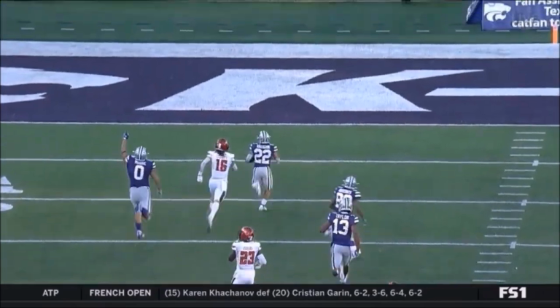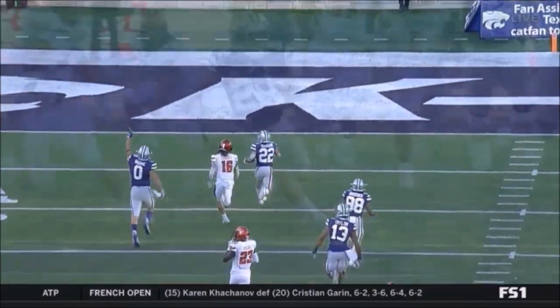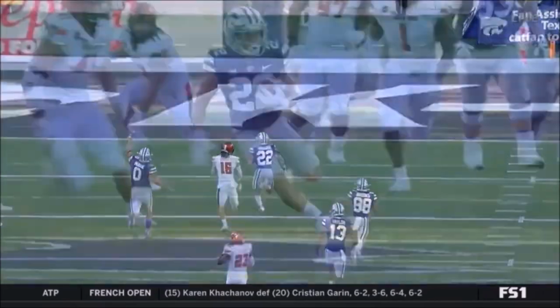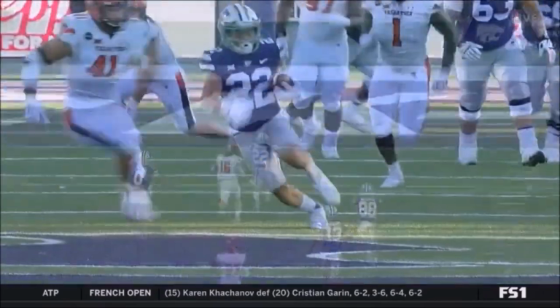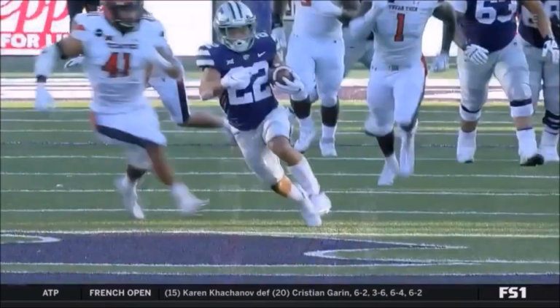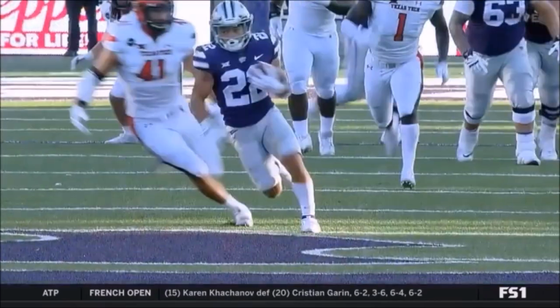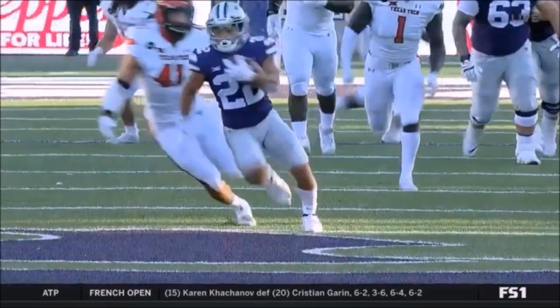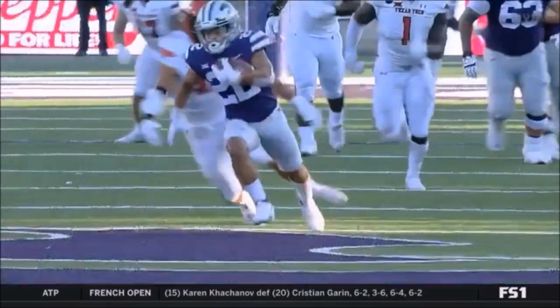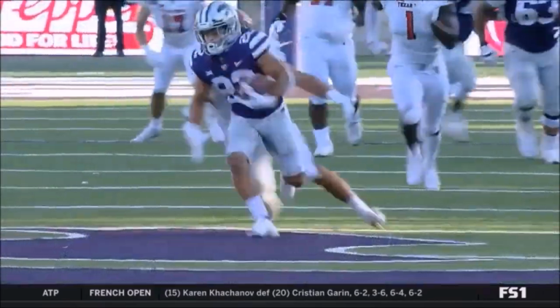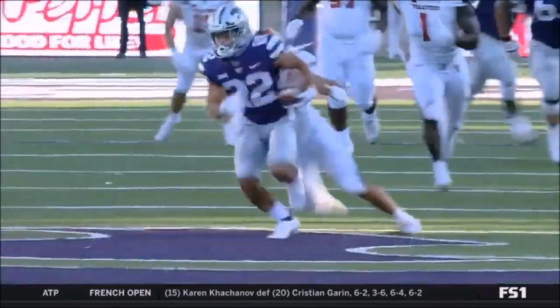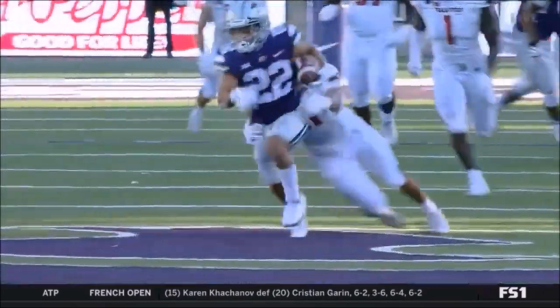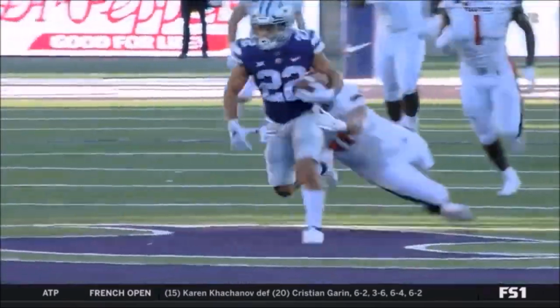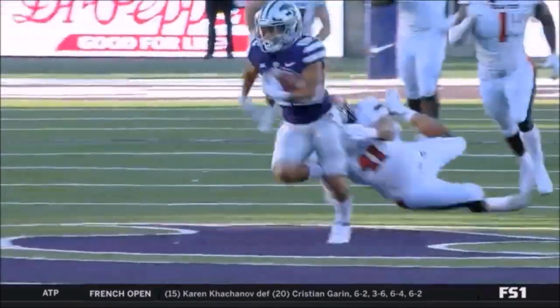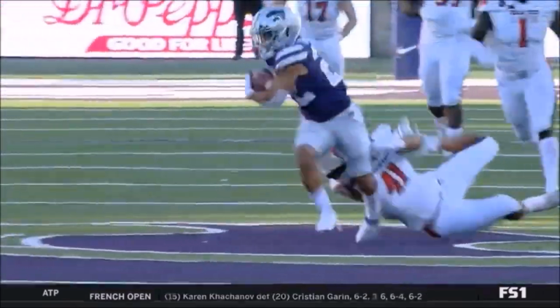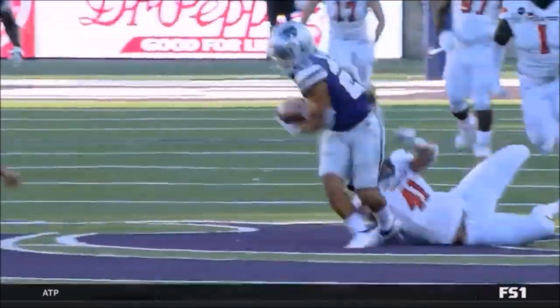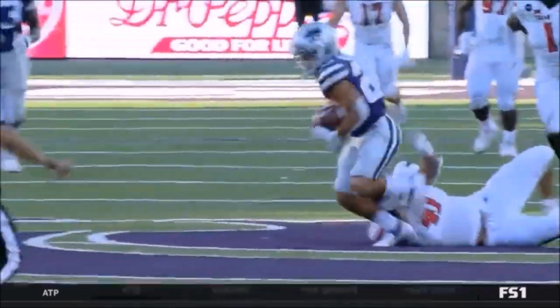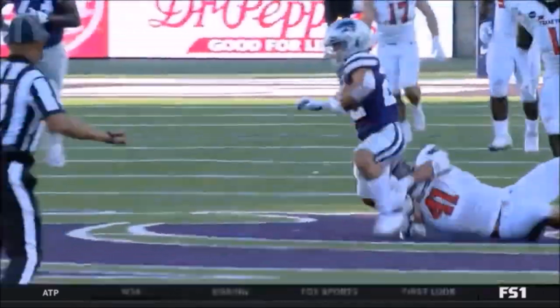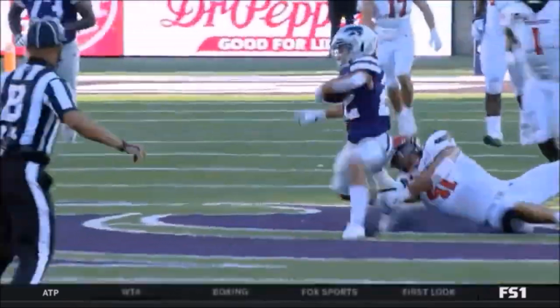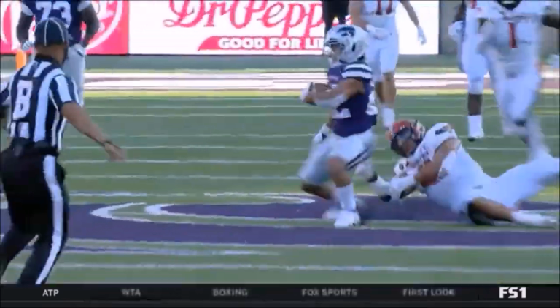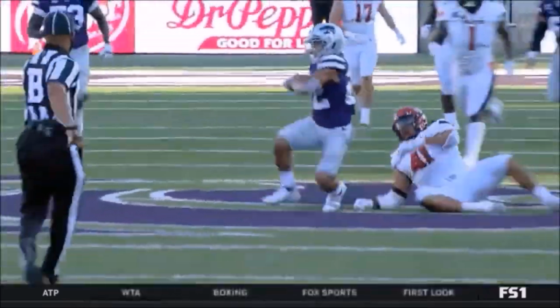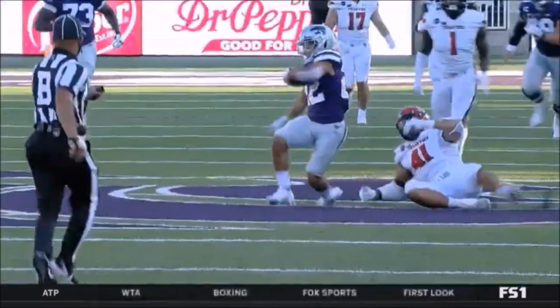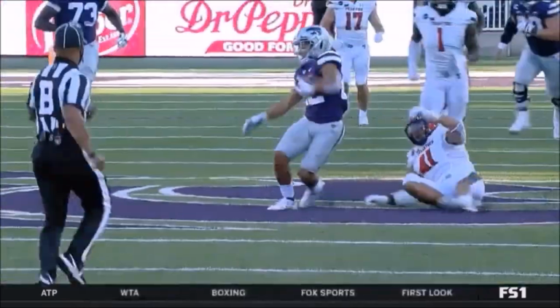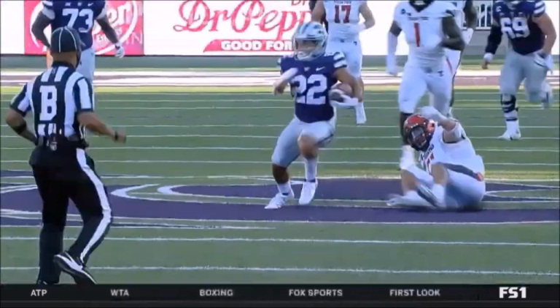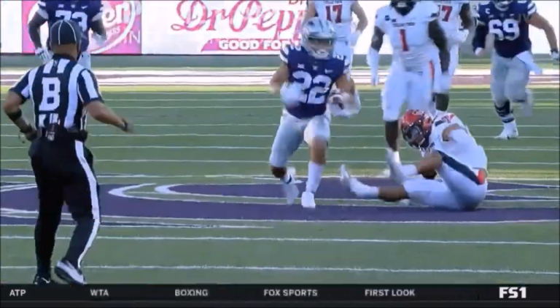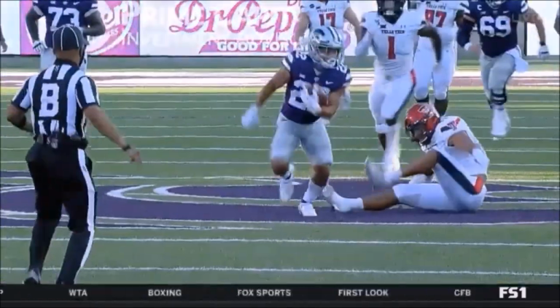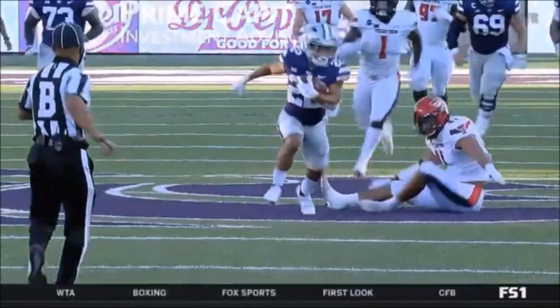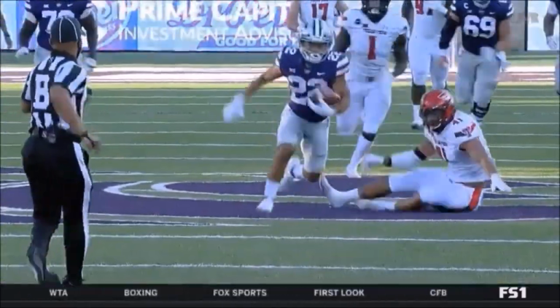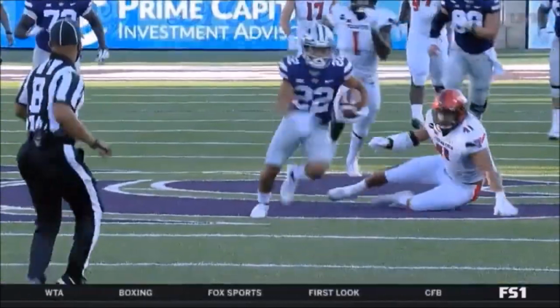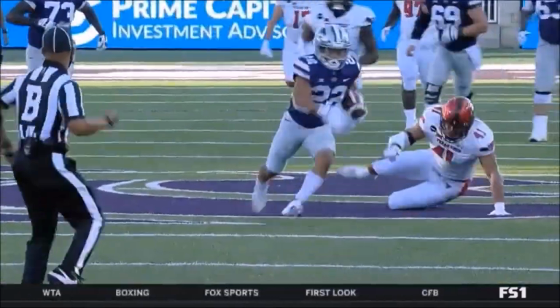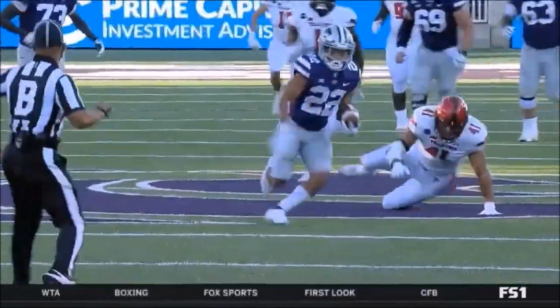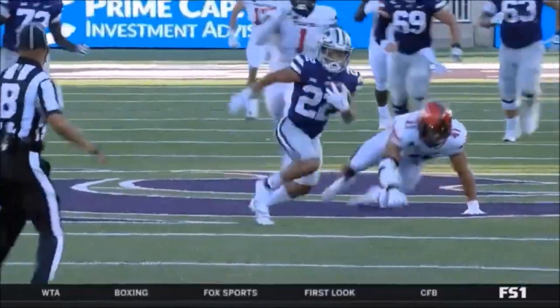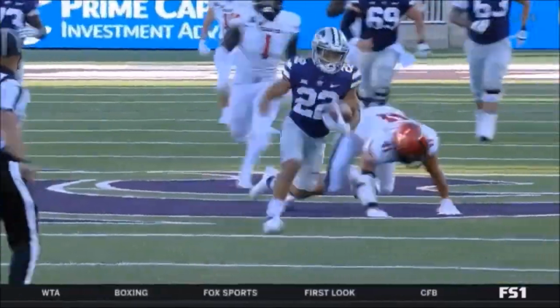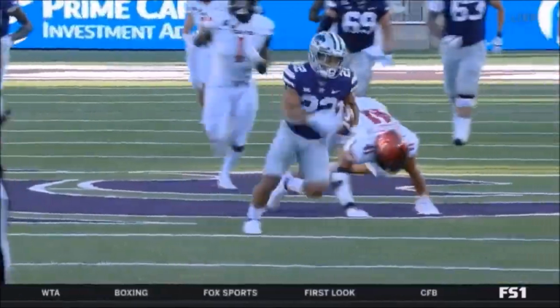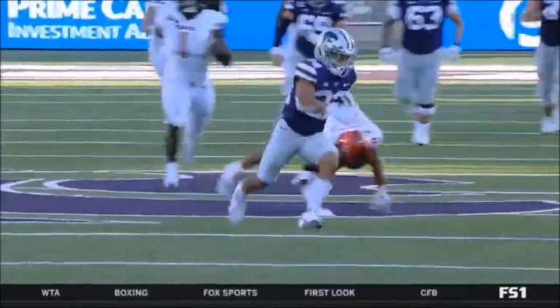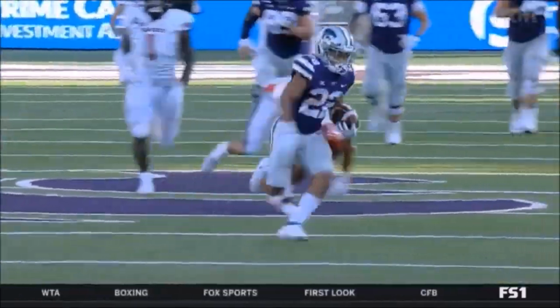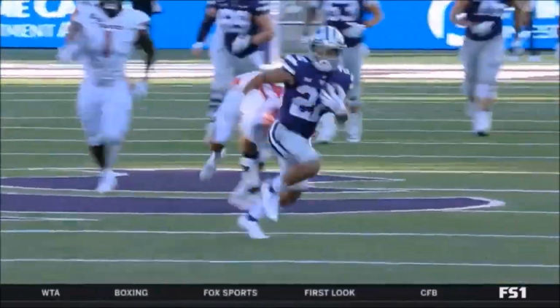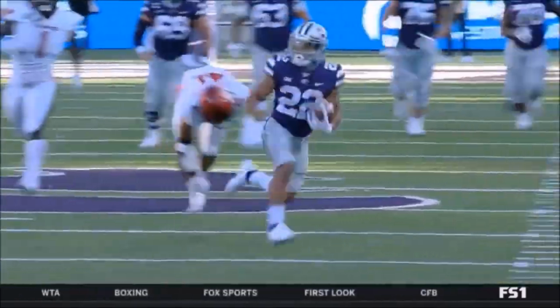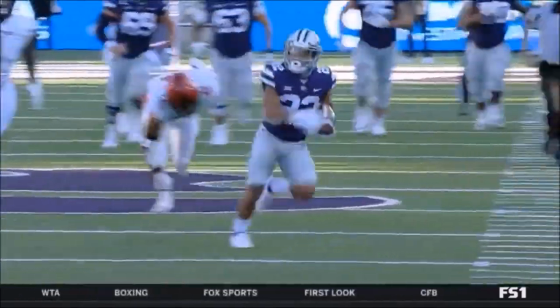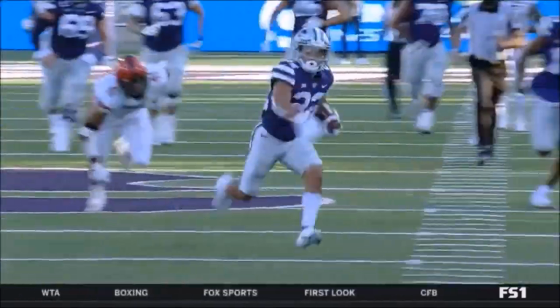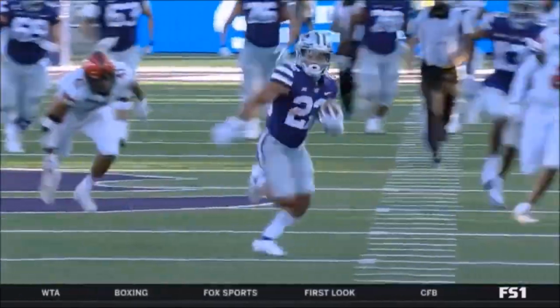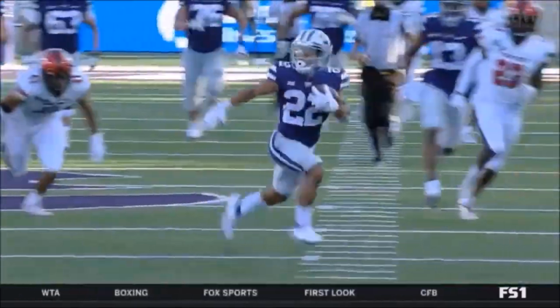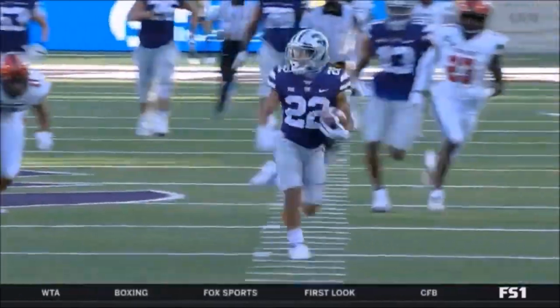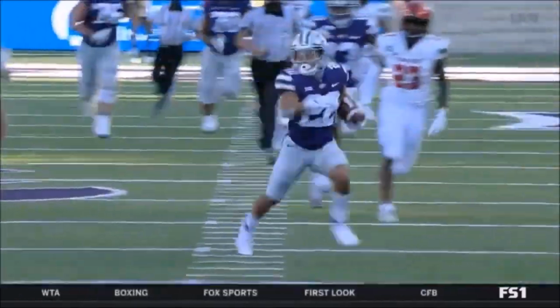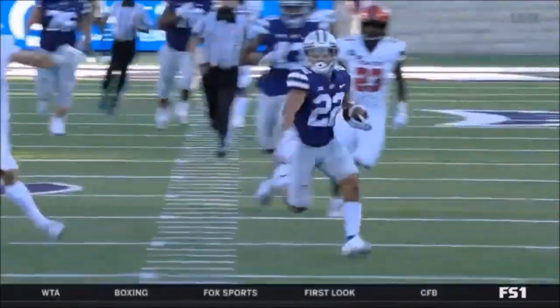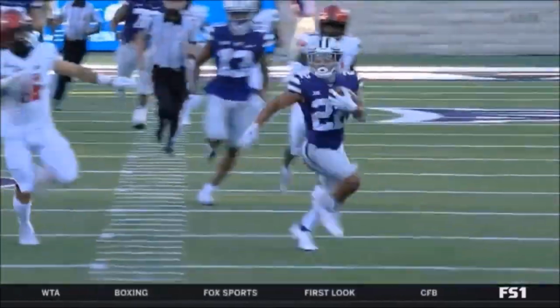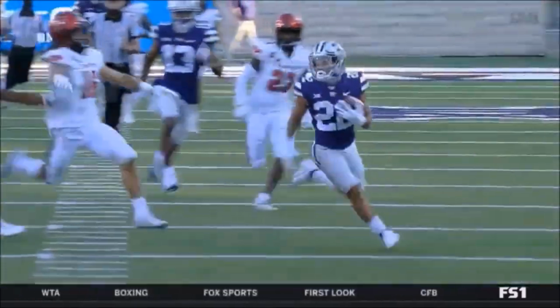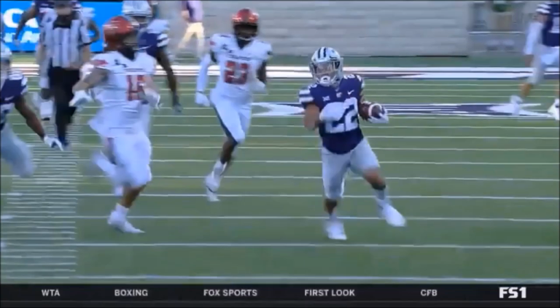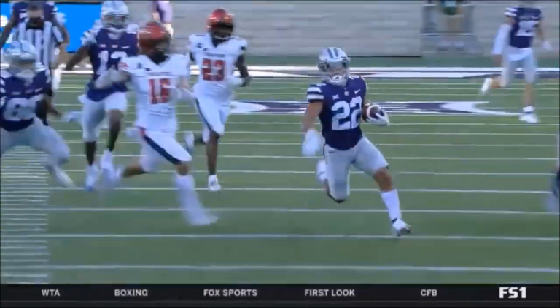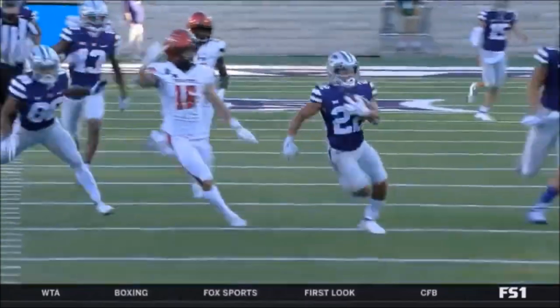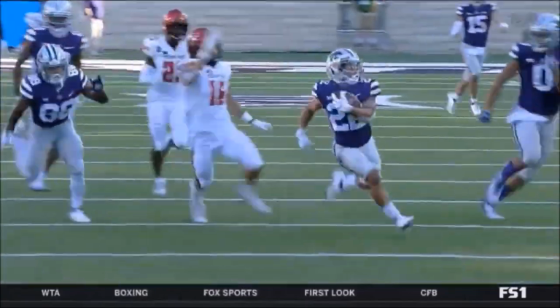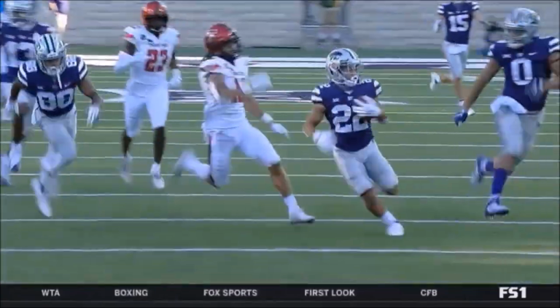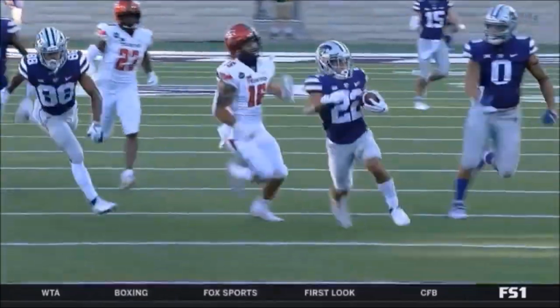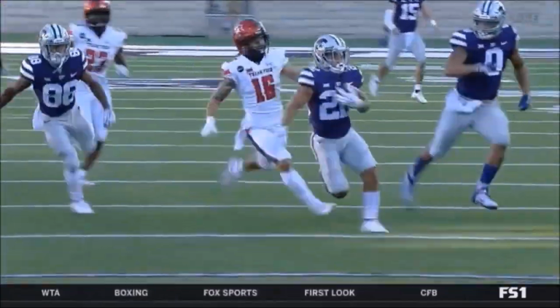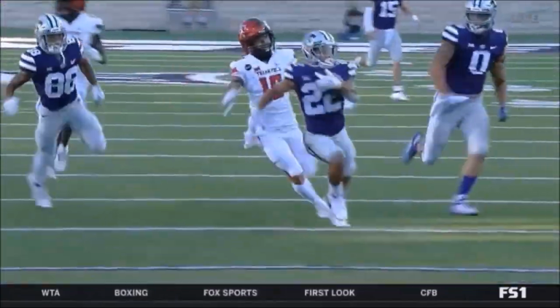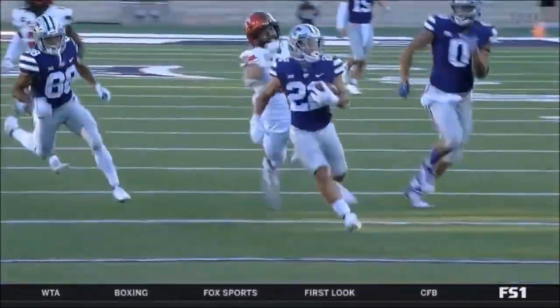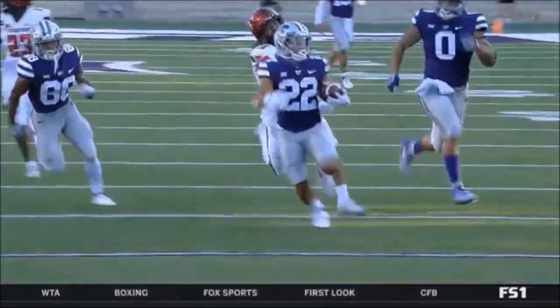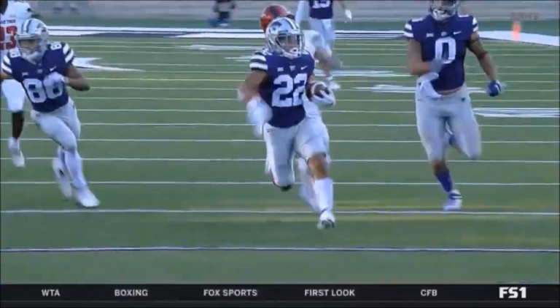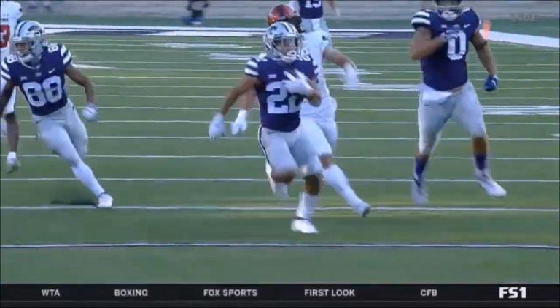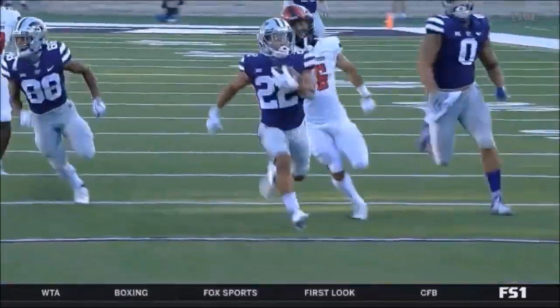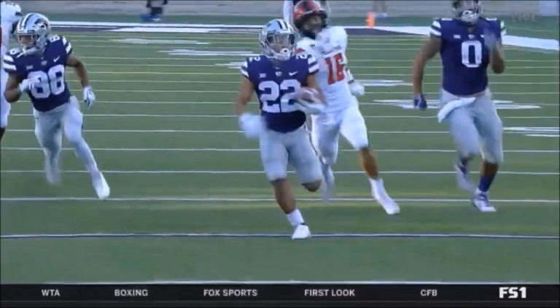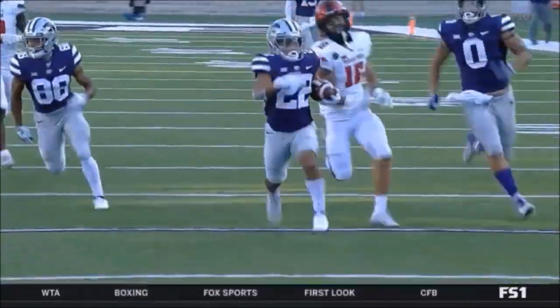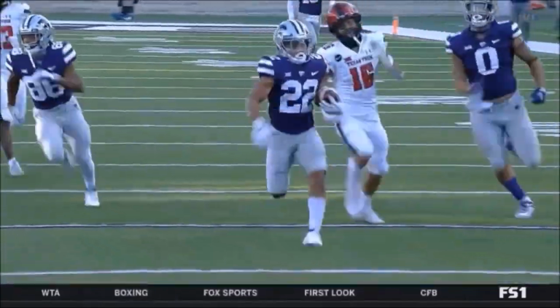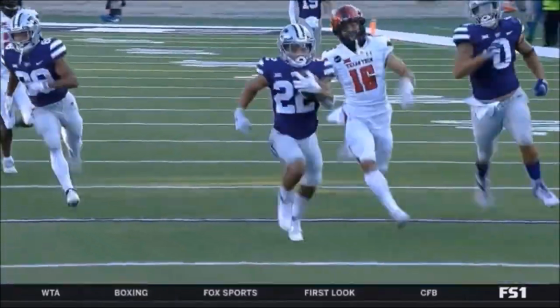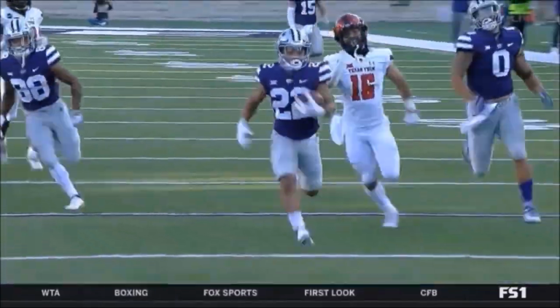If you're Brooks down there — 88 — getting a little hip check on his backside defender, that's why he's...